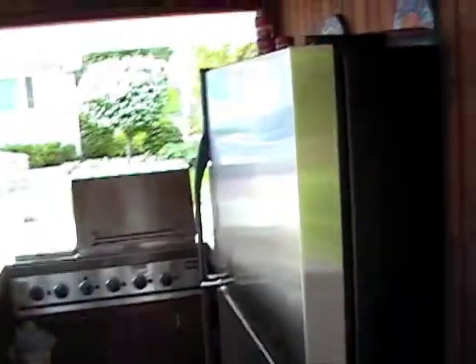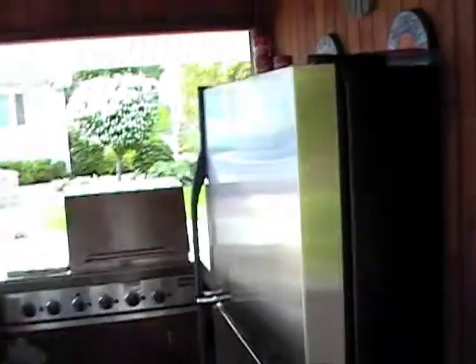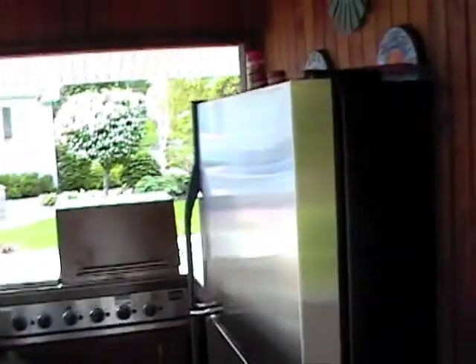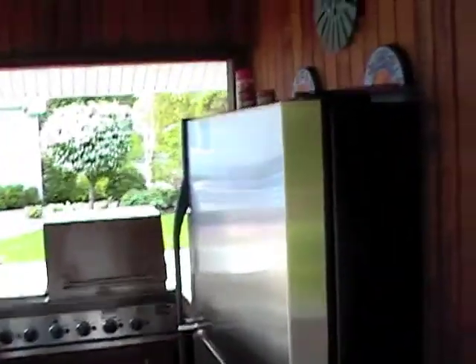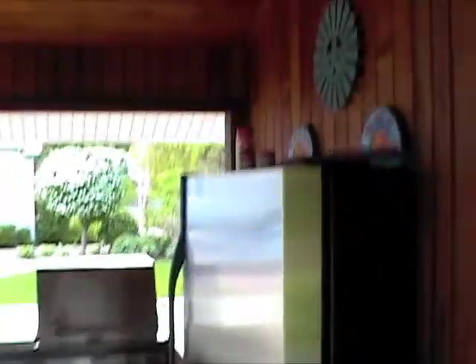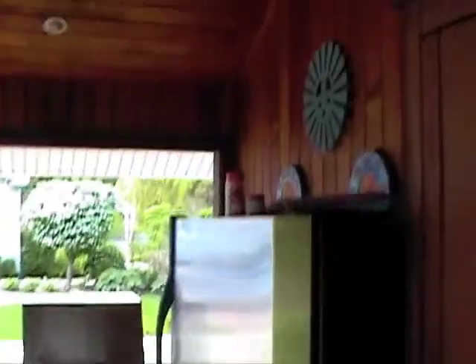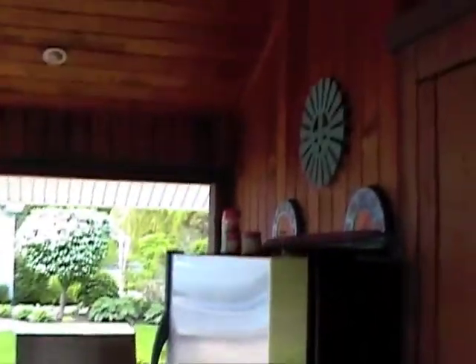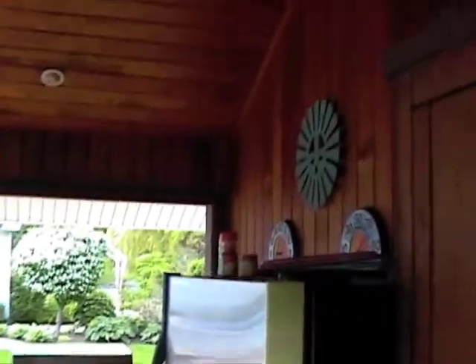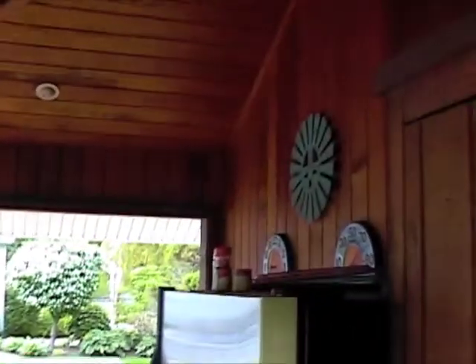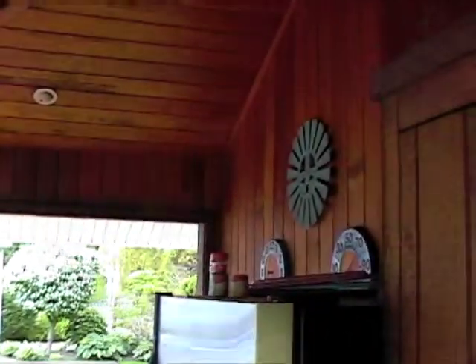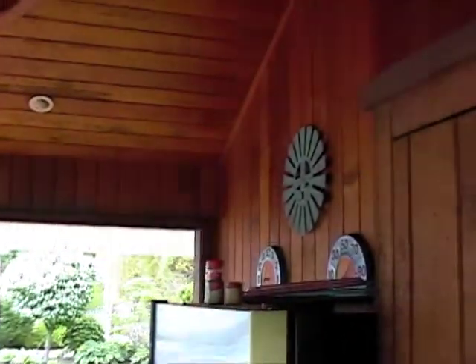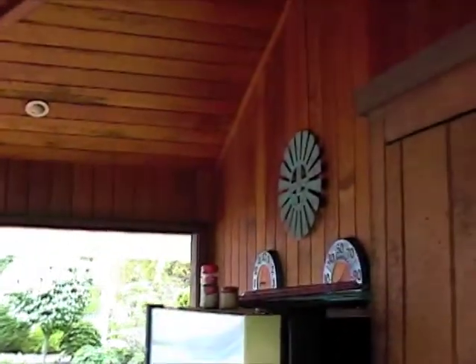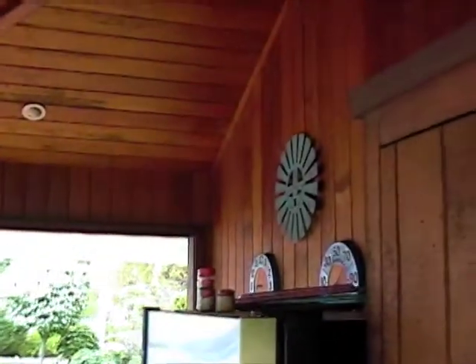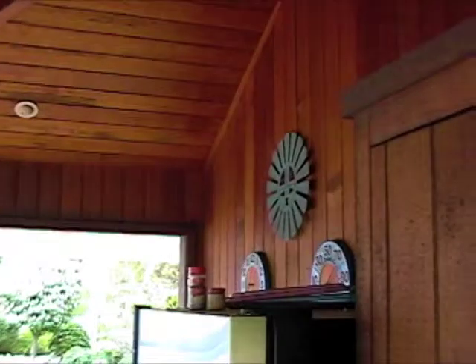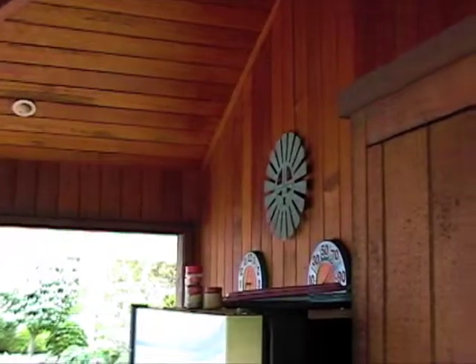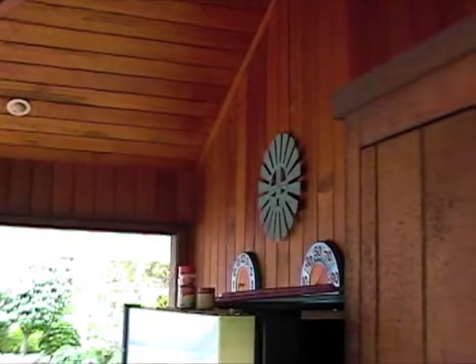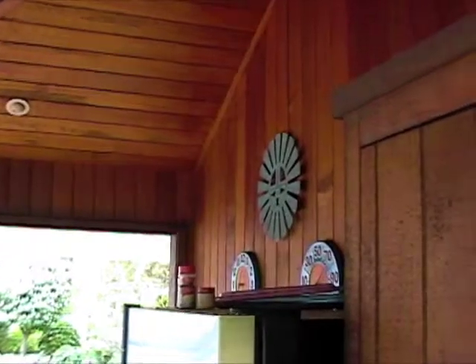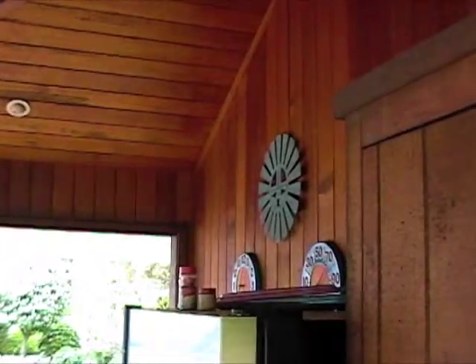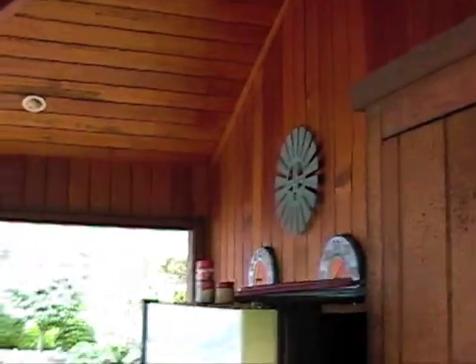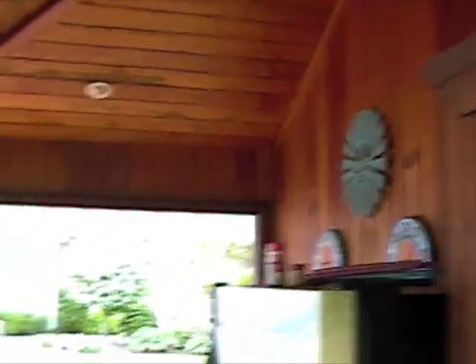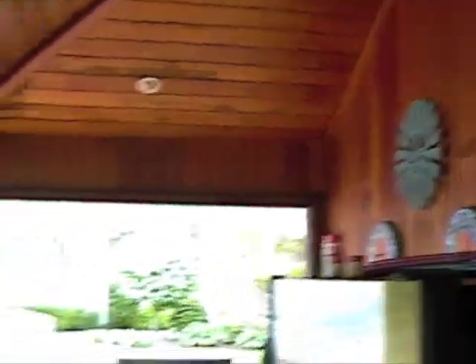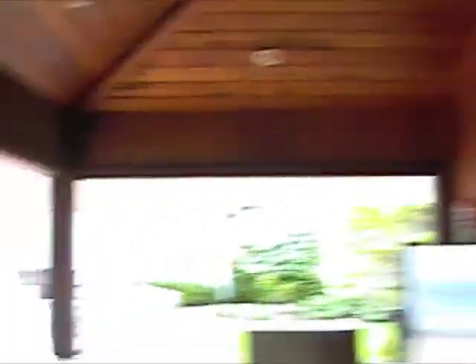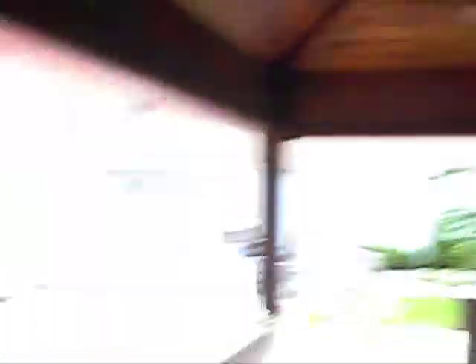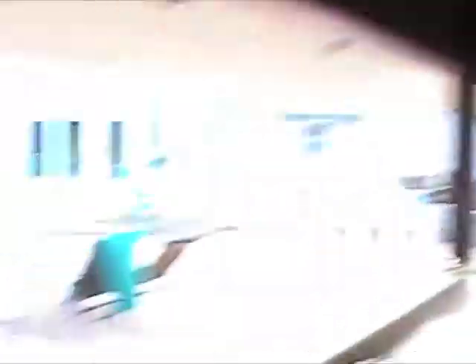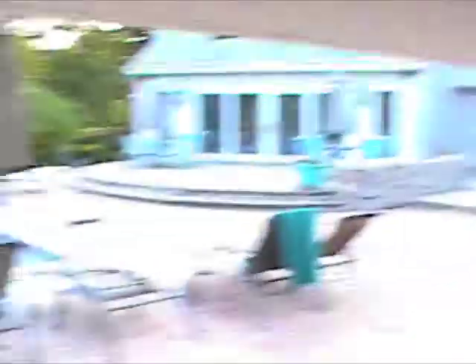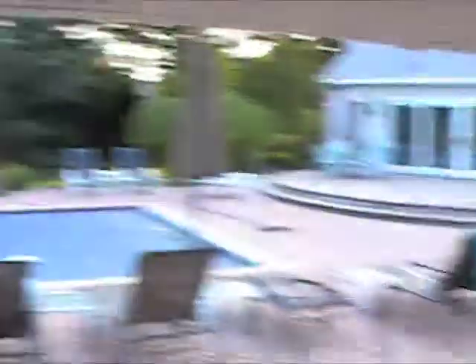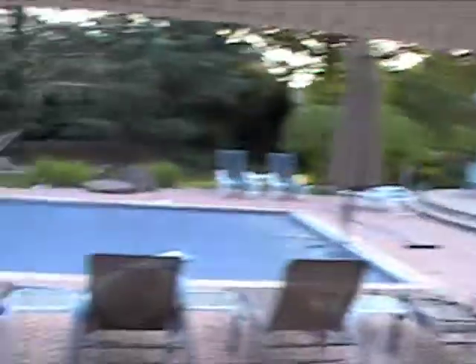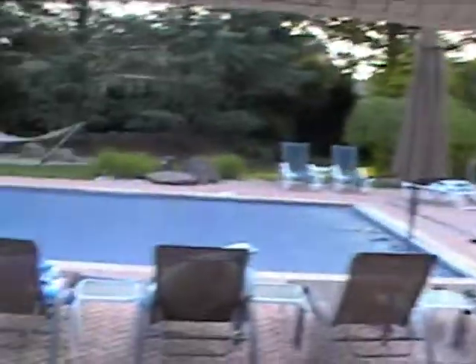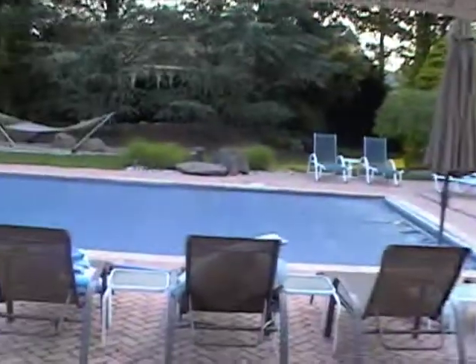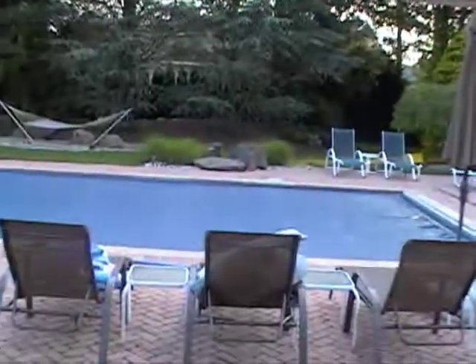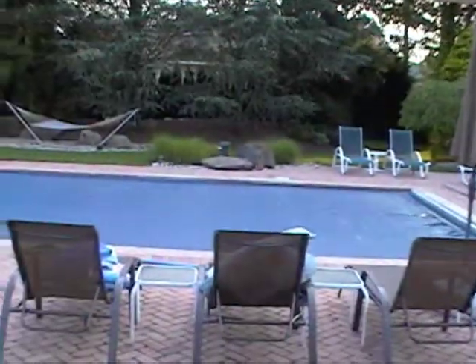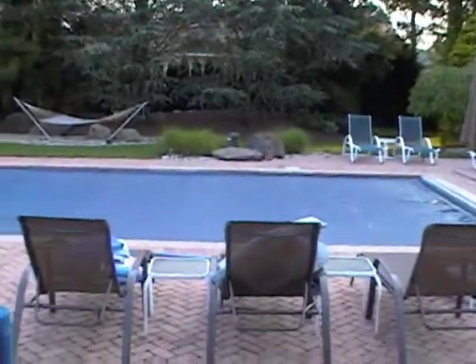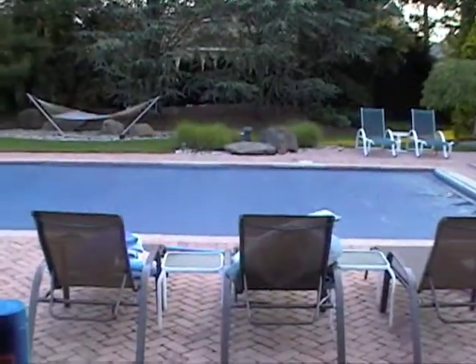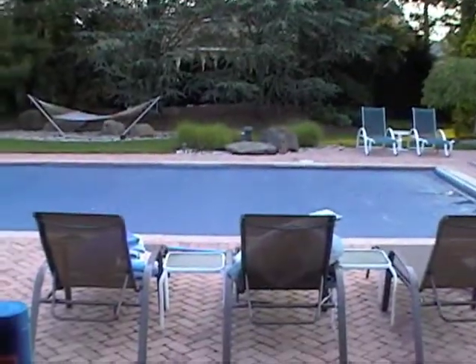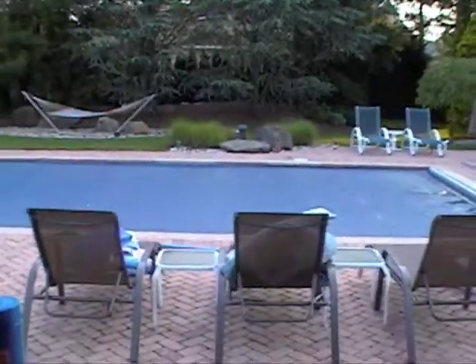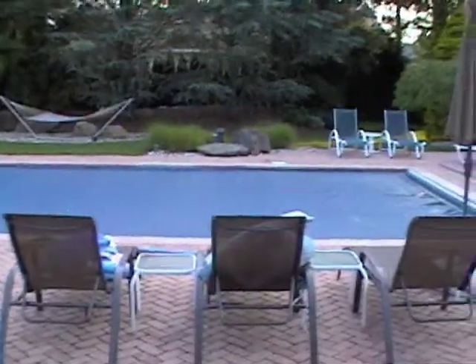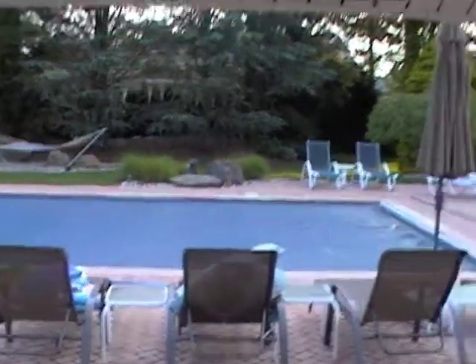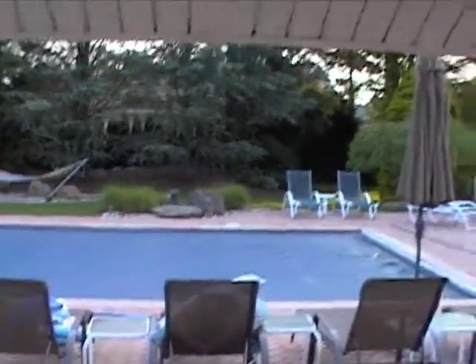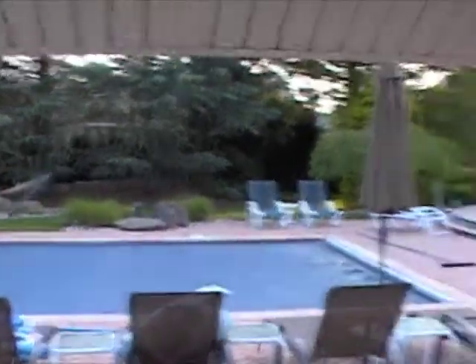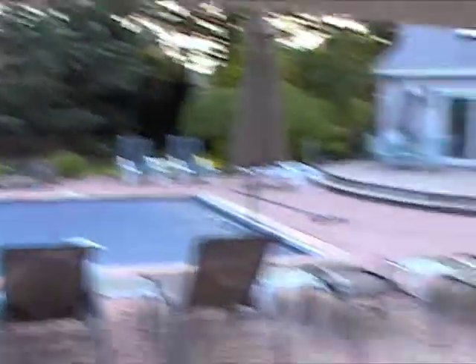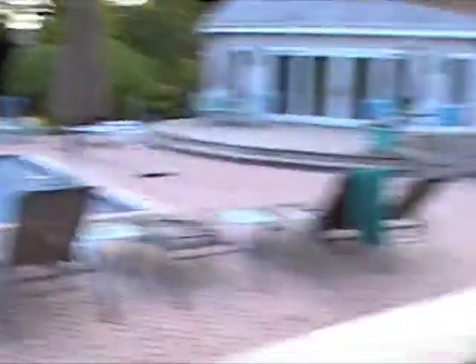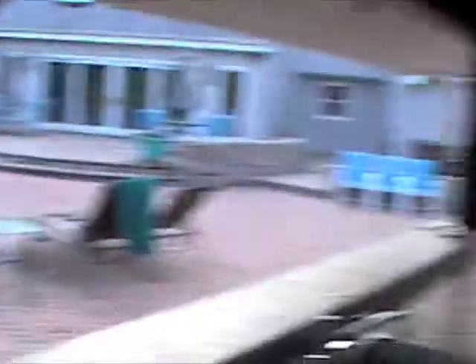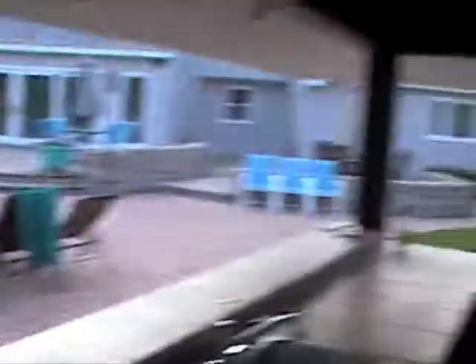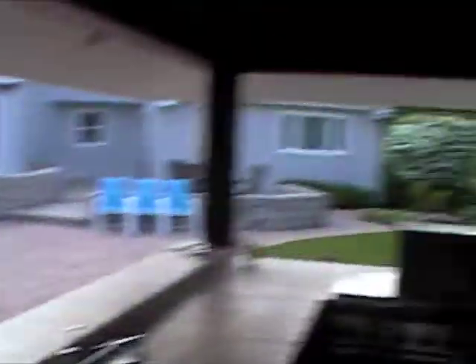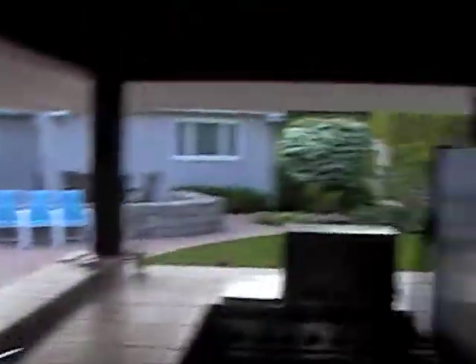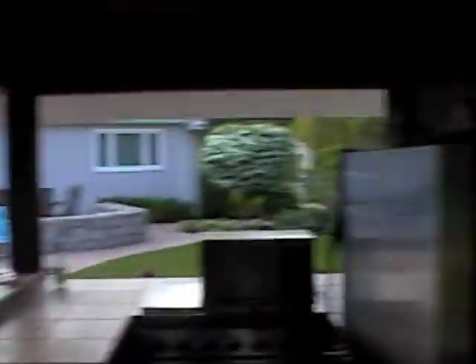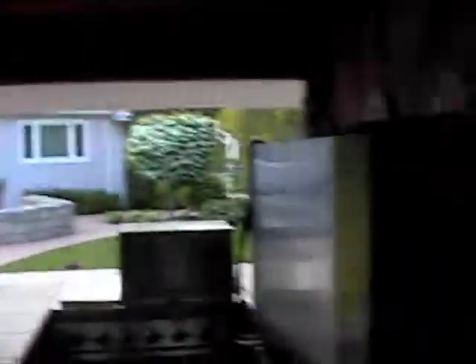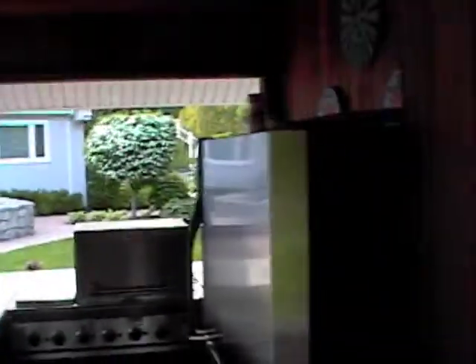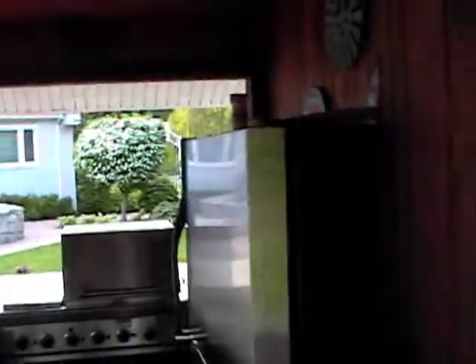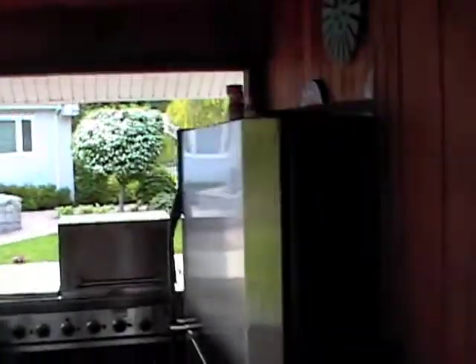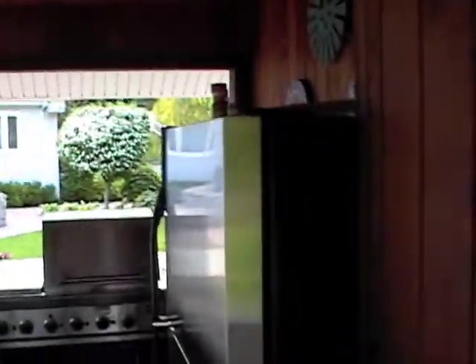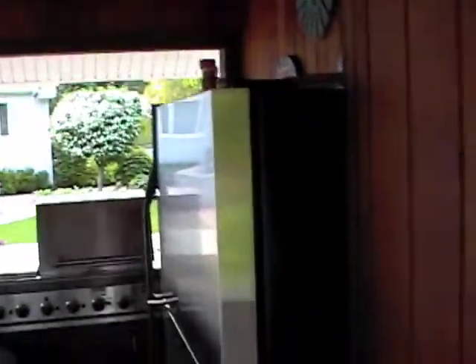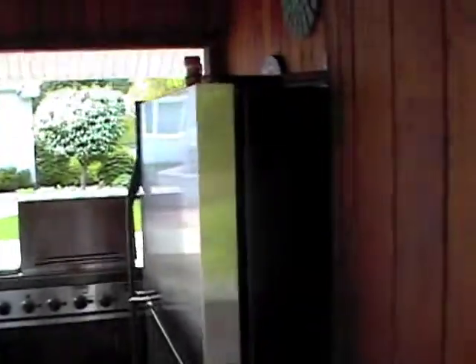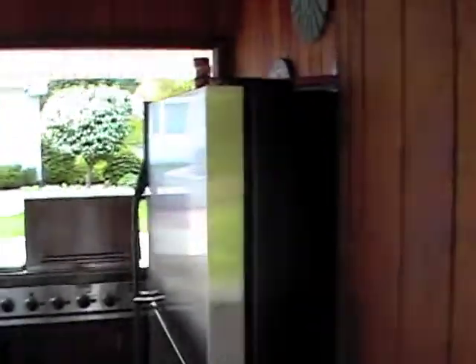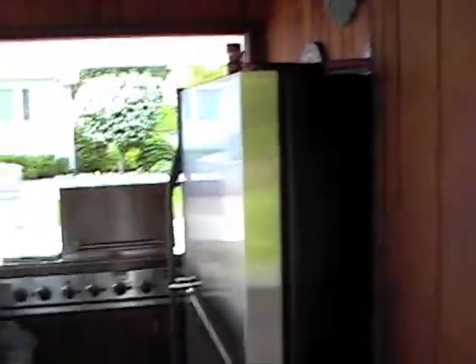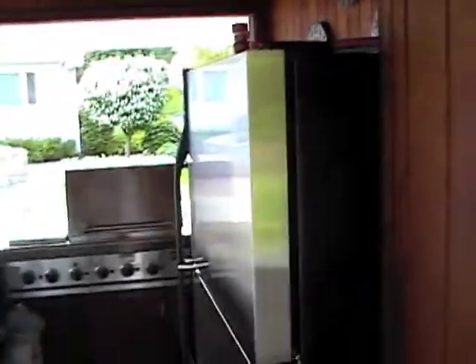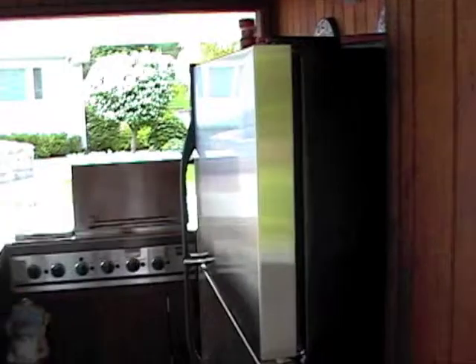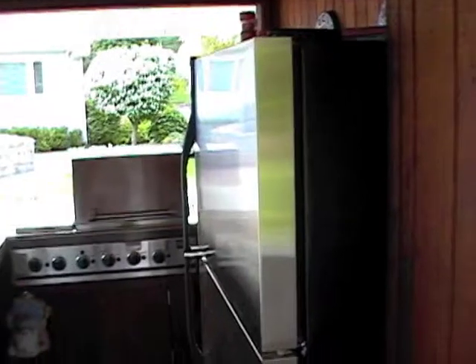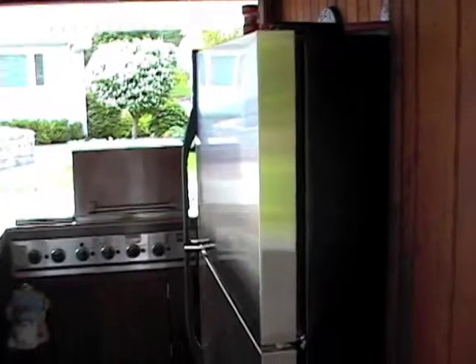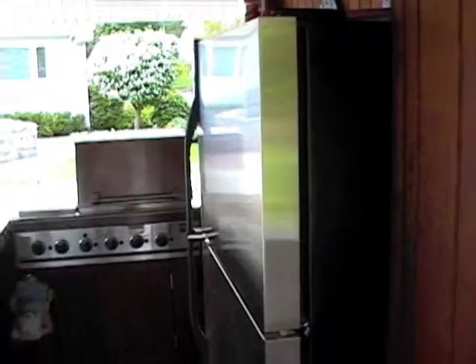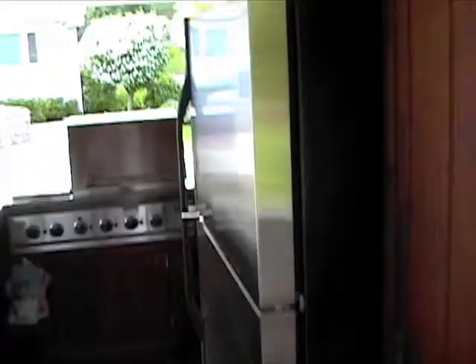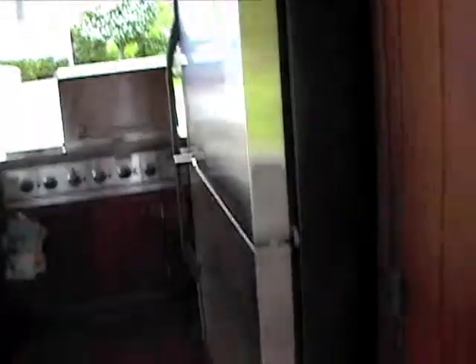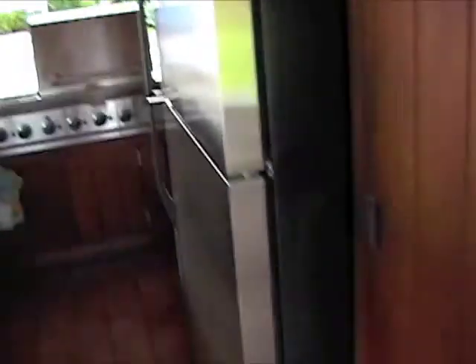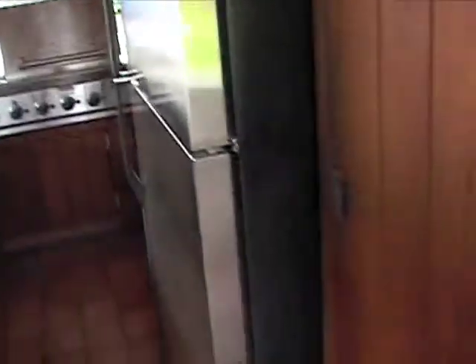We're always in here when we have pool parties and such, because there's the pool right there, and to cook all the food and all that good stuff.